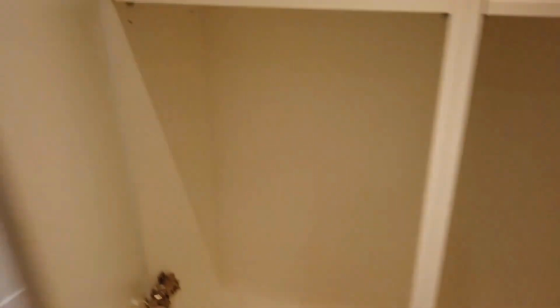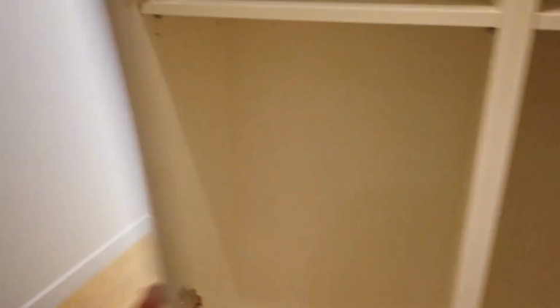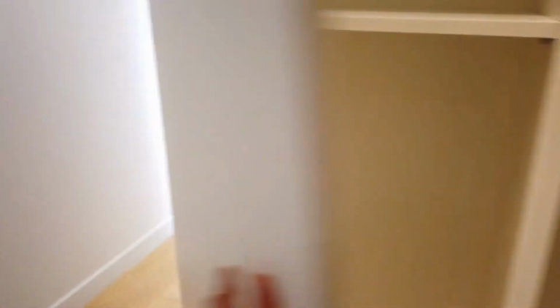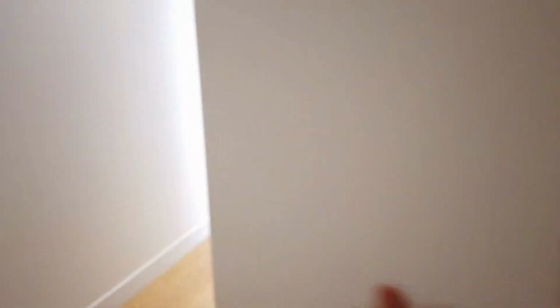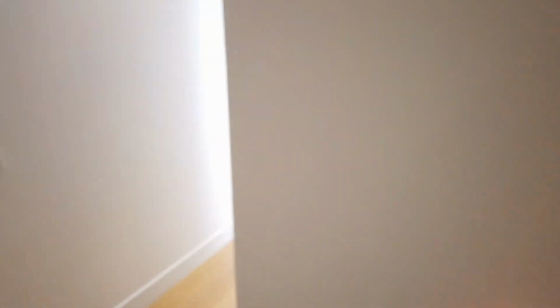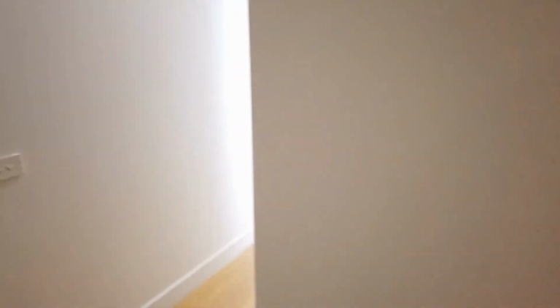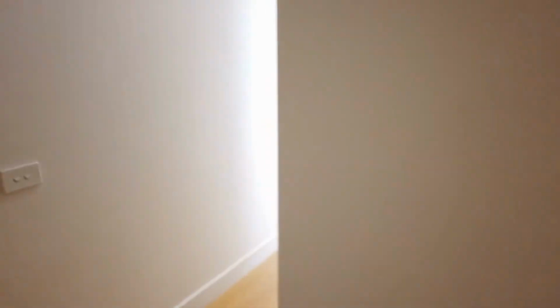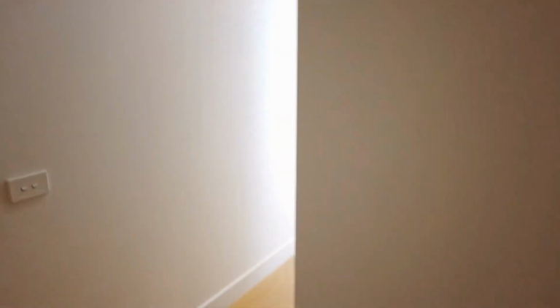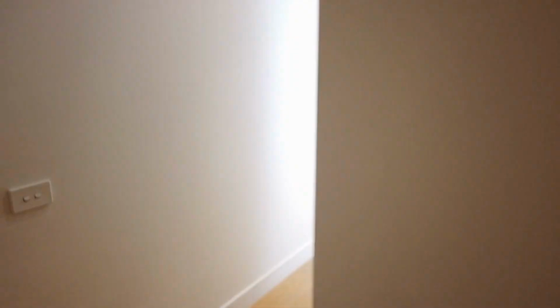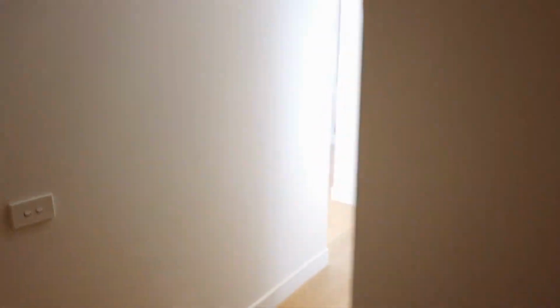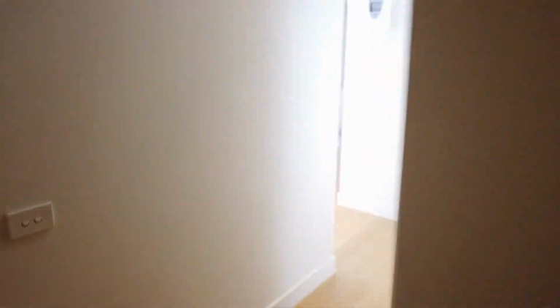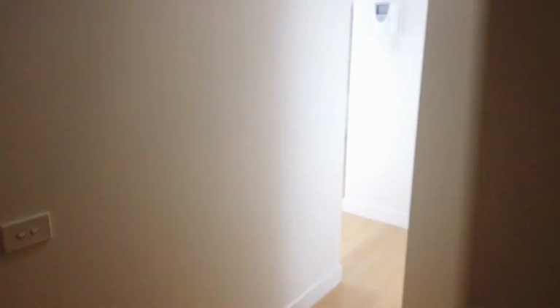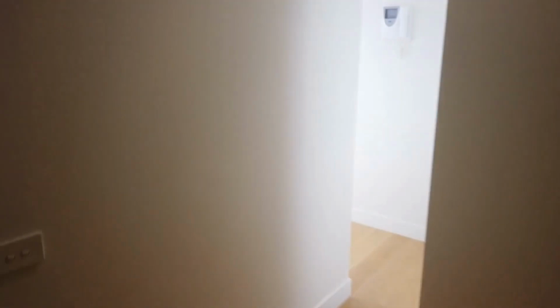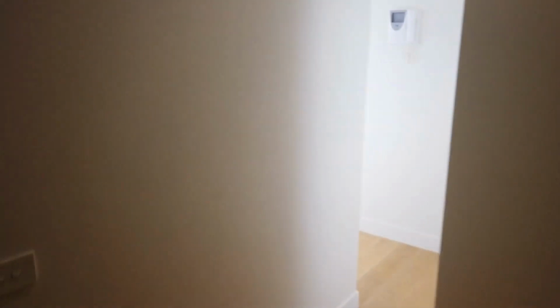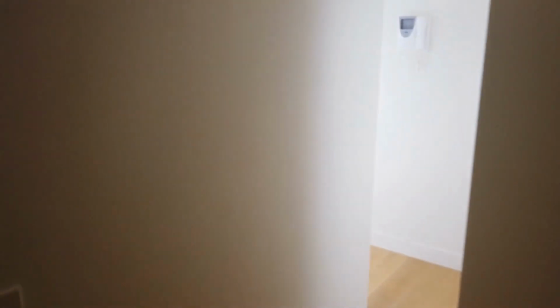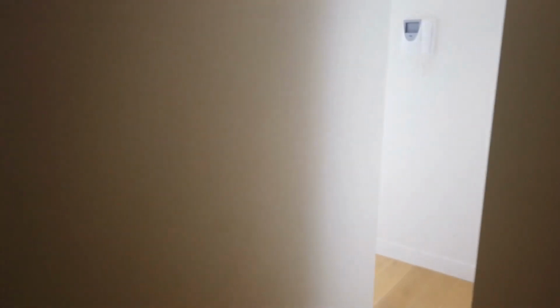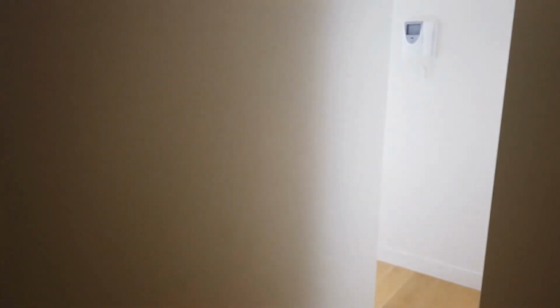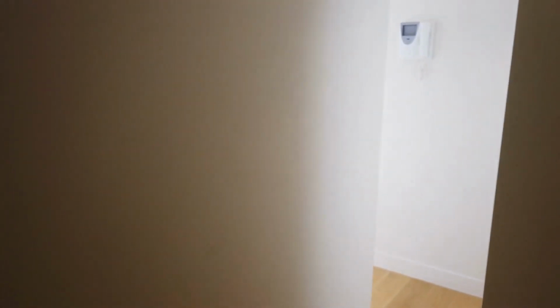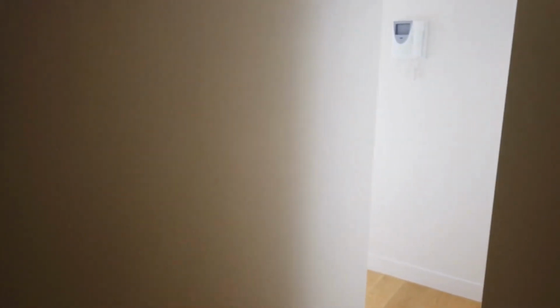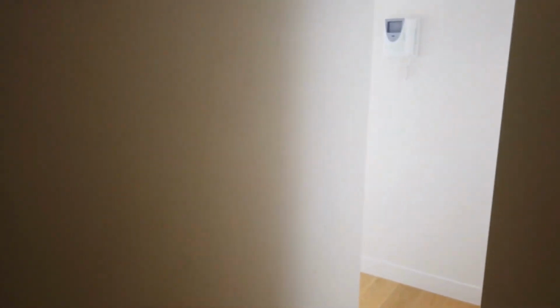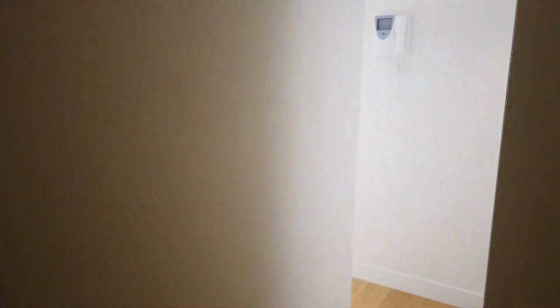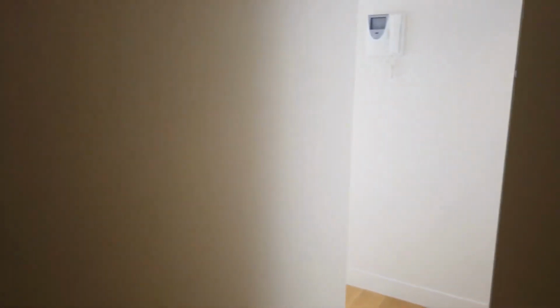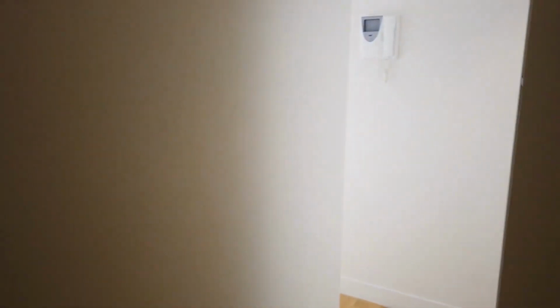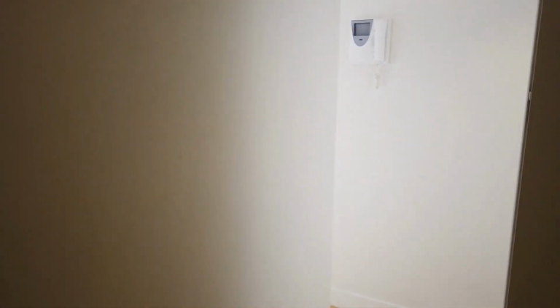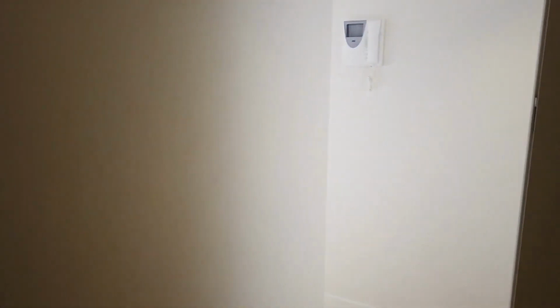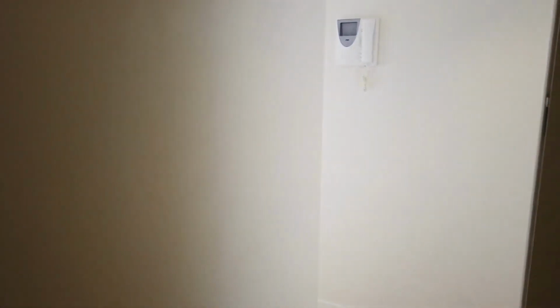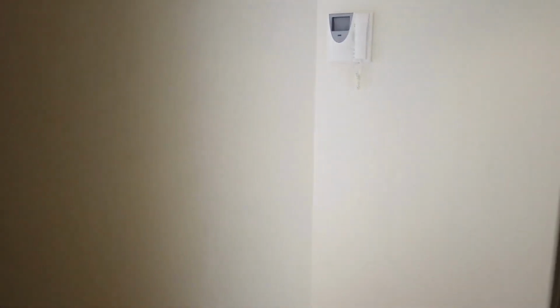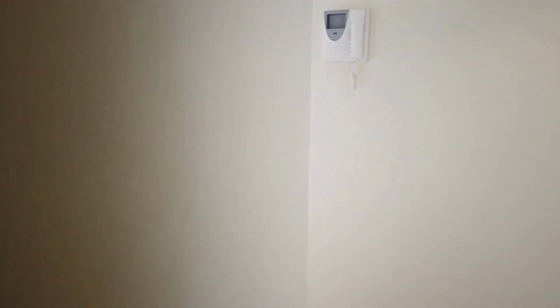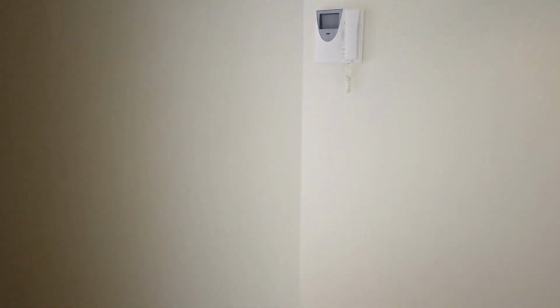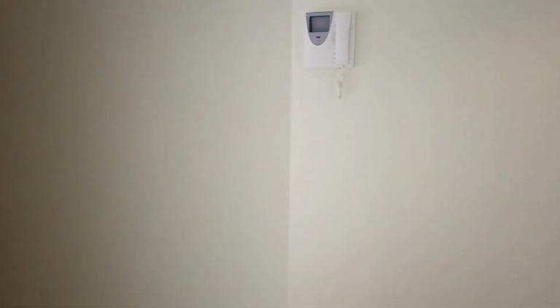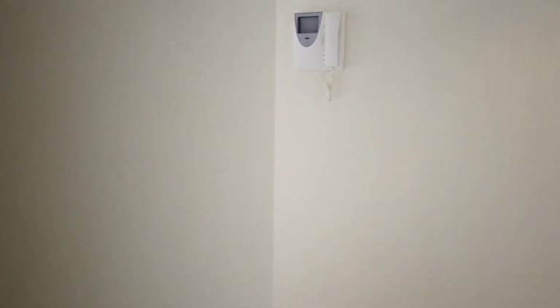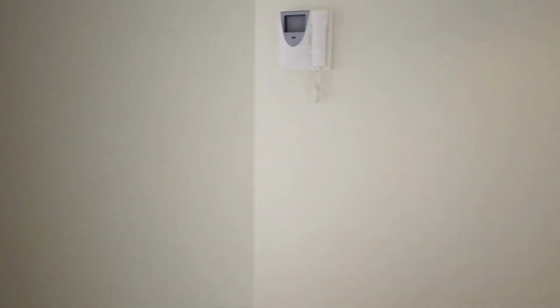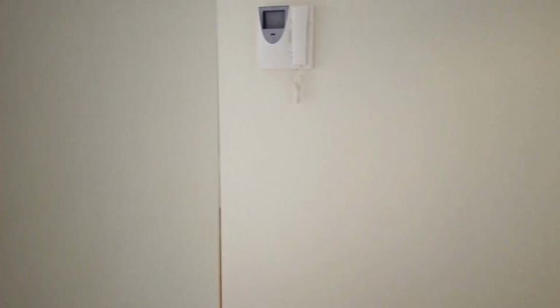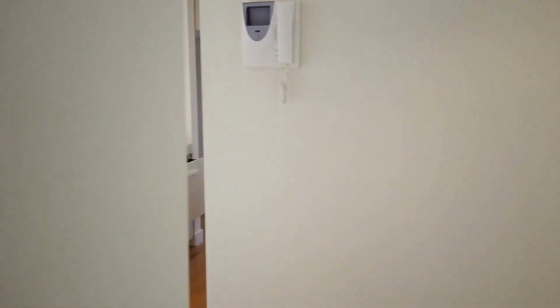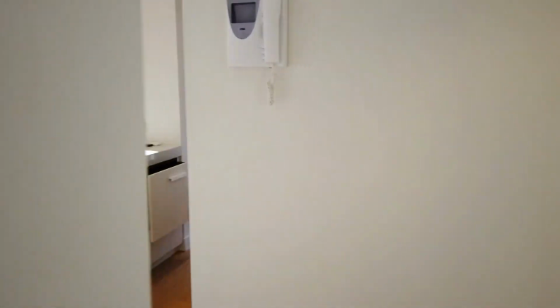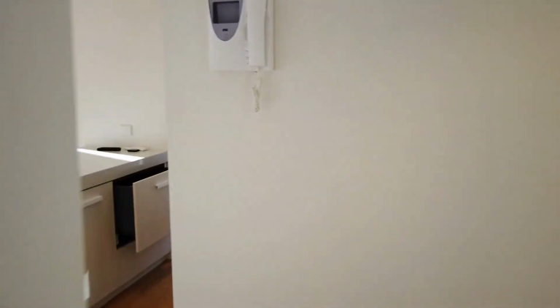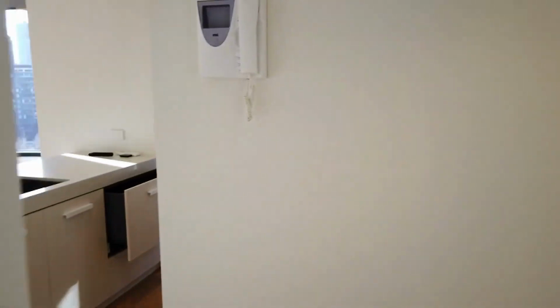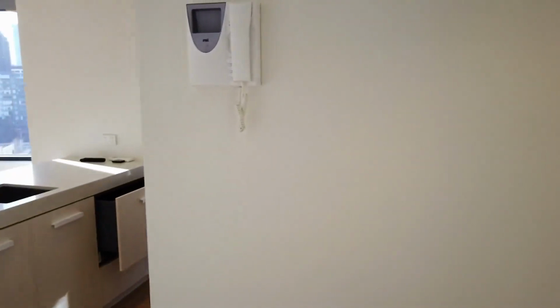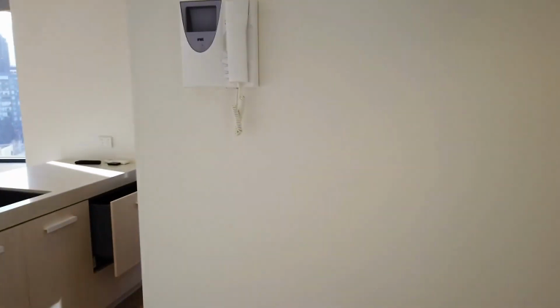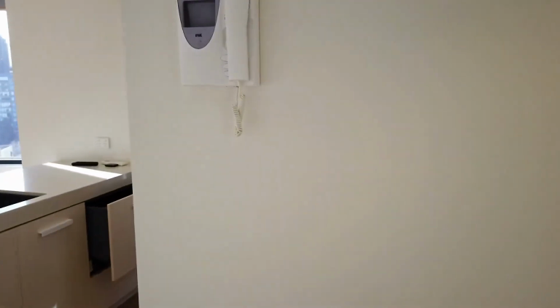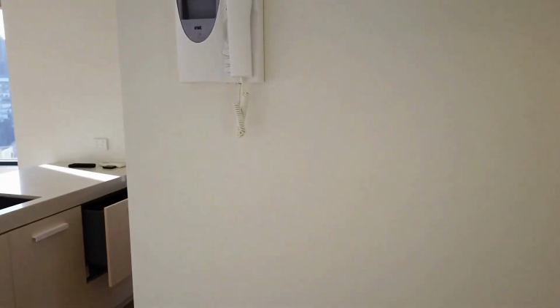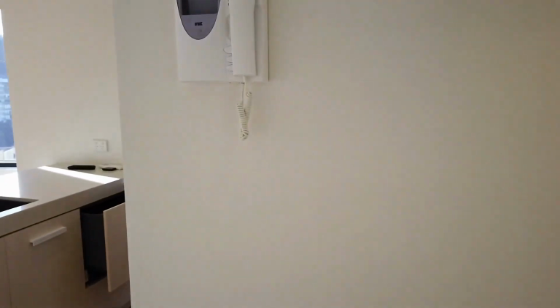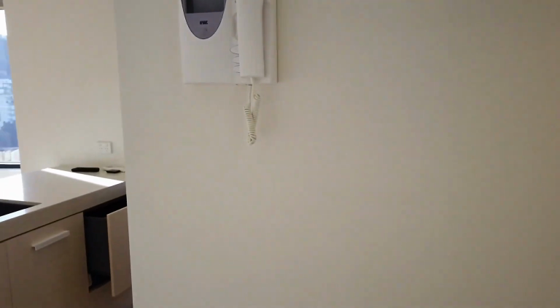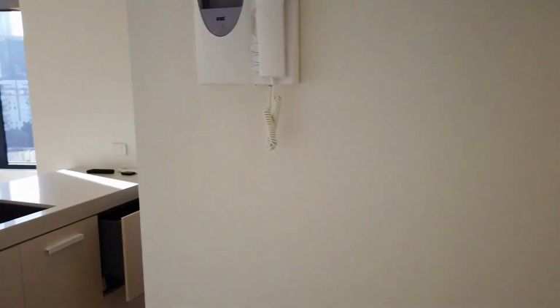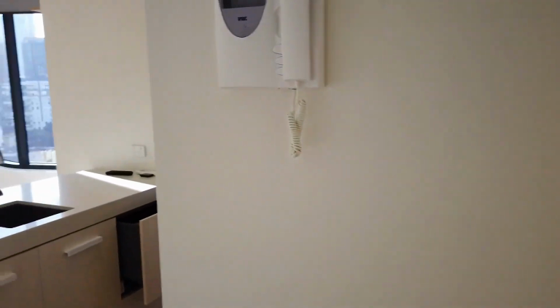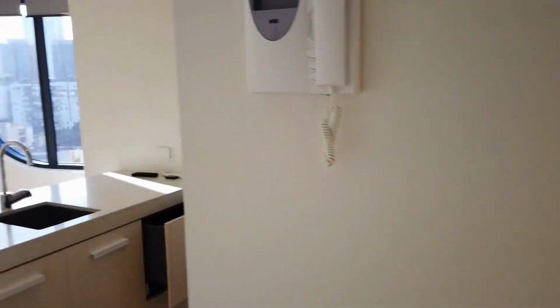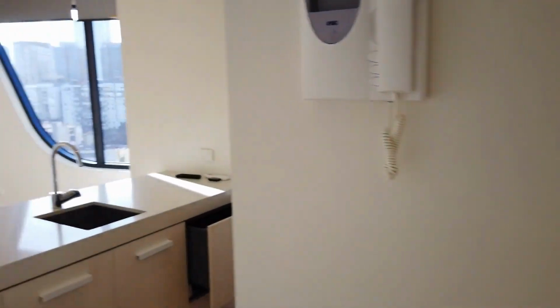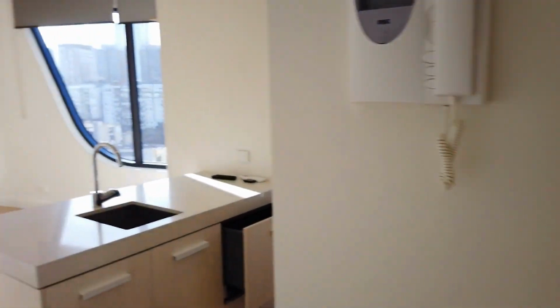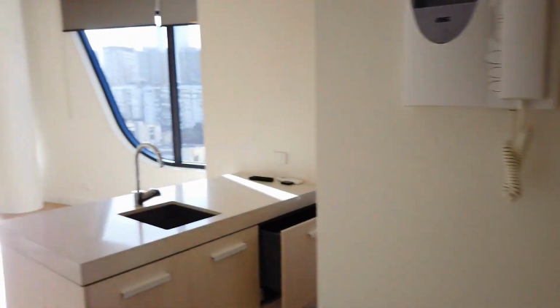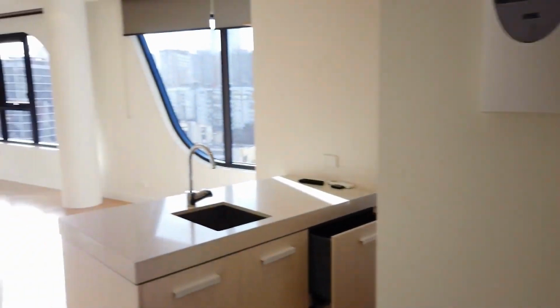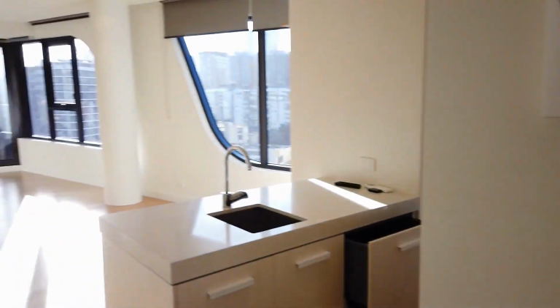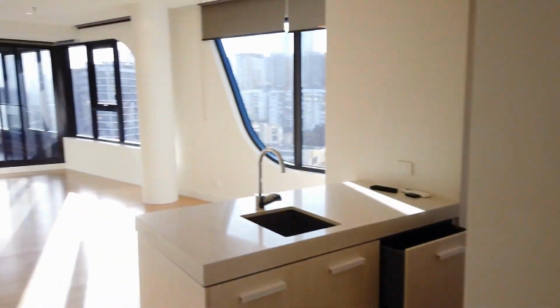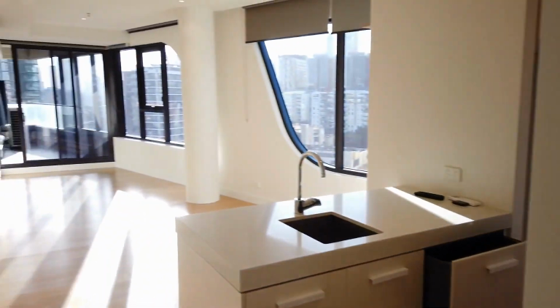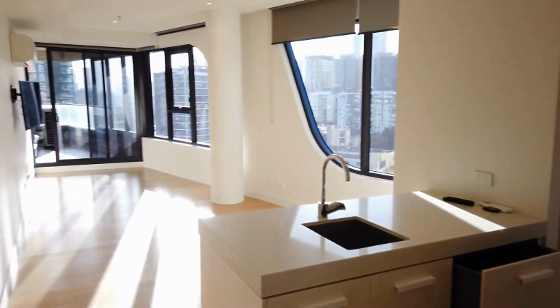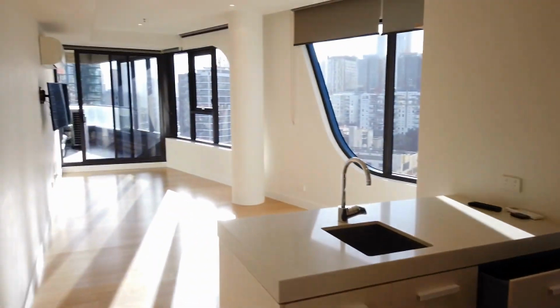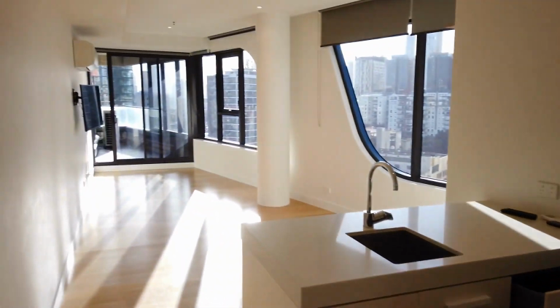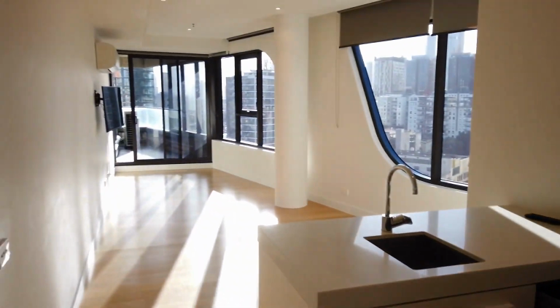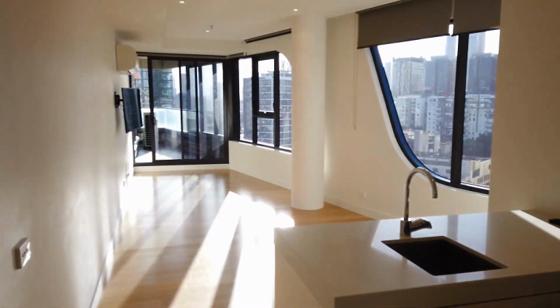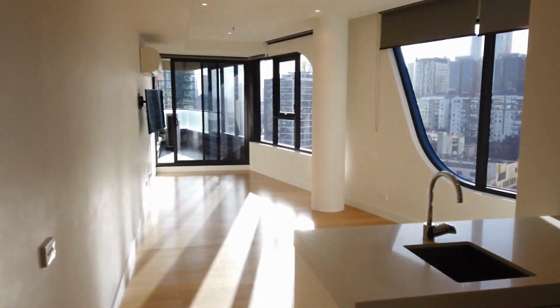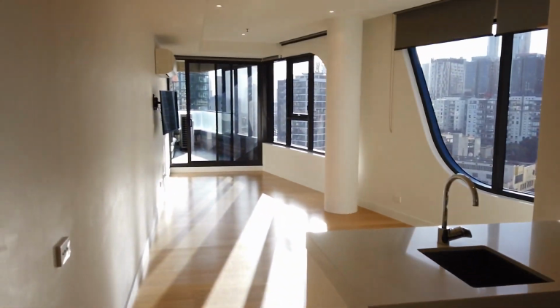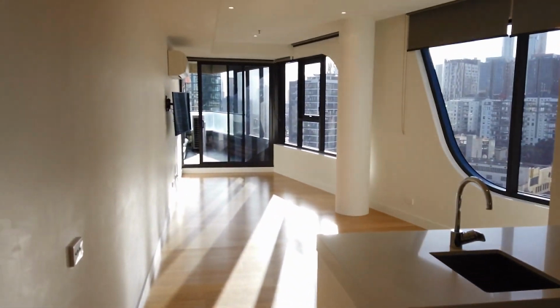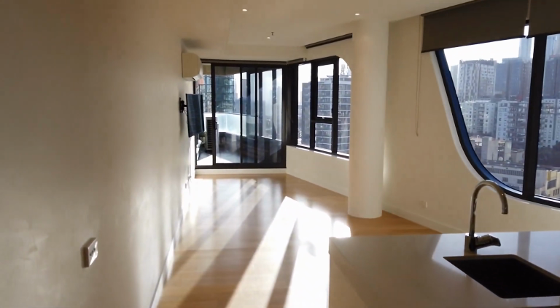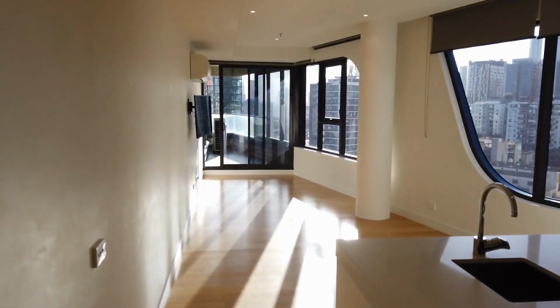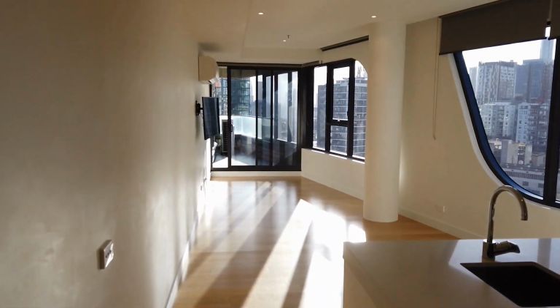If this property is something that you're looking for, please feel free to reach out and we'll be more than happy to show you through. Thank you very much for watching.